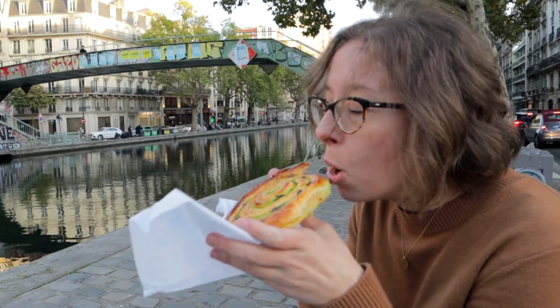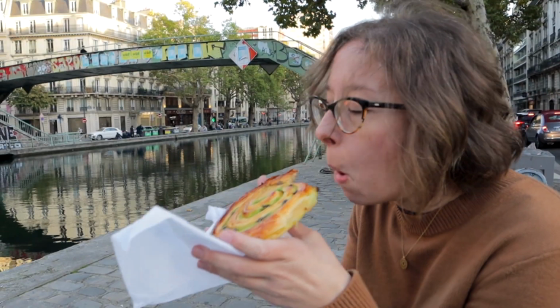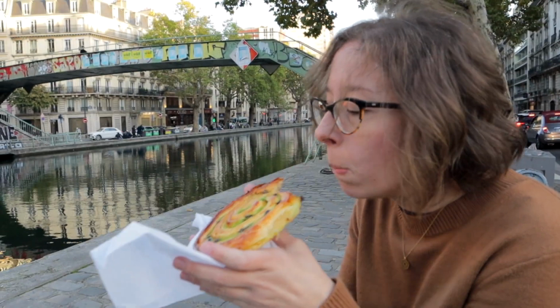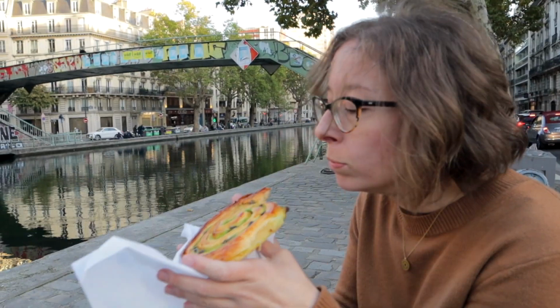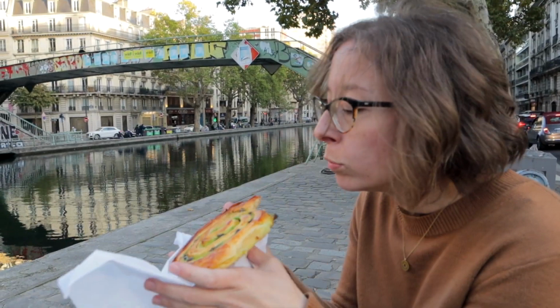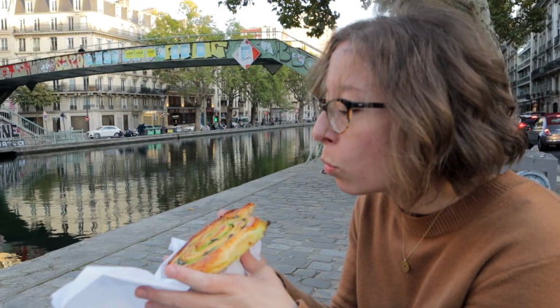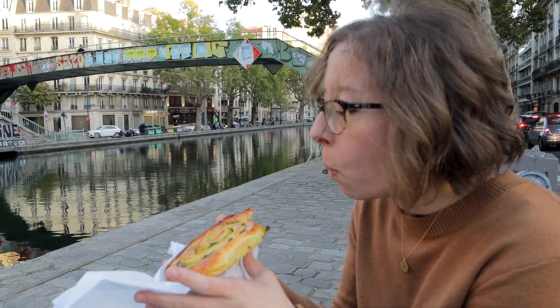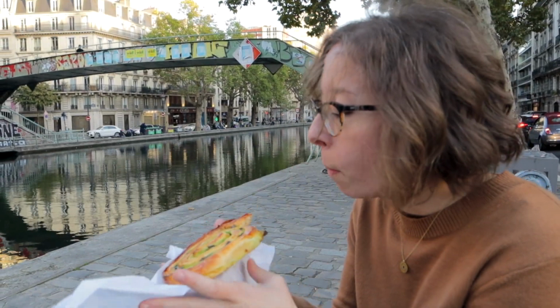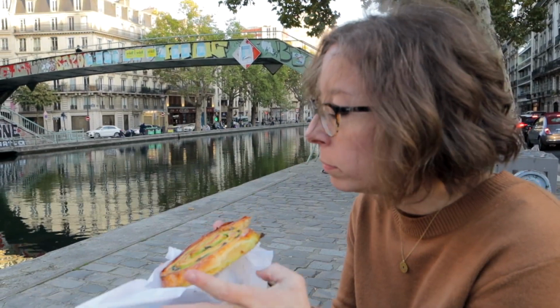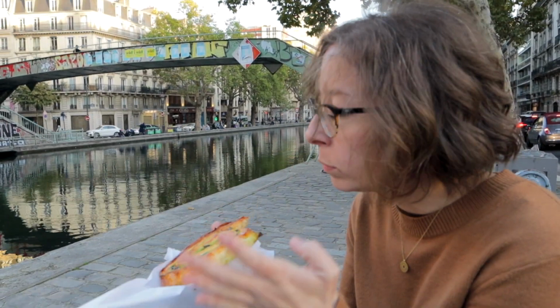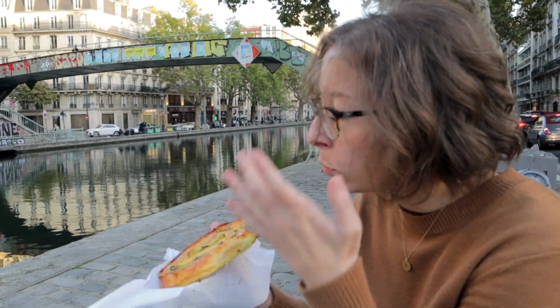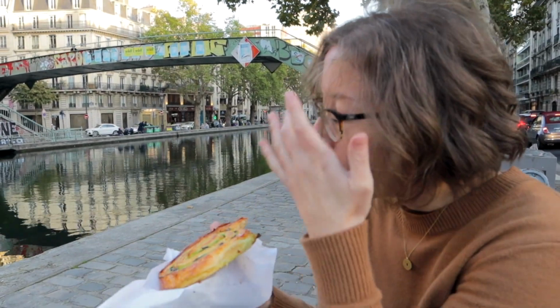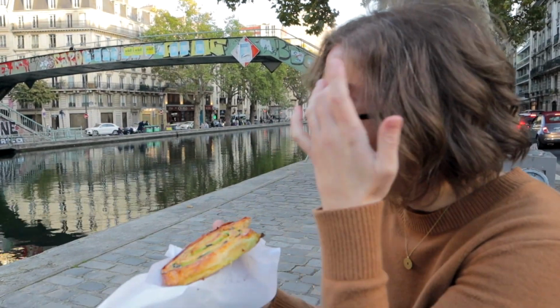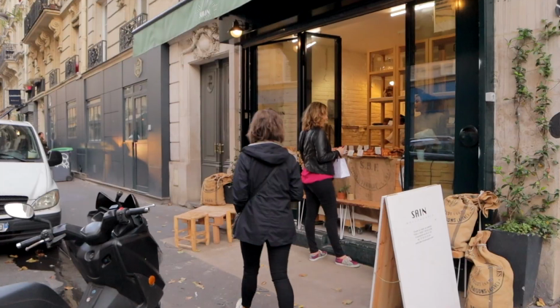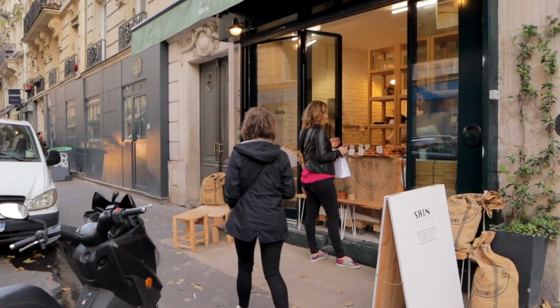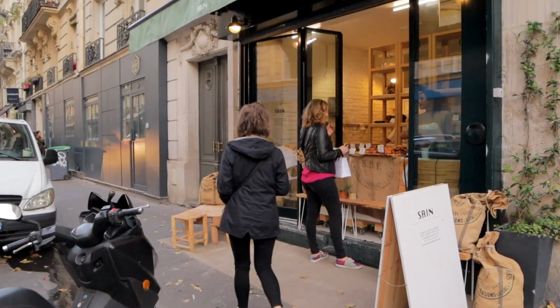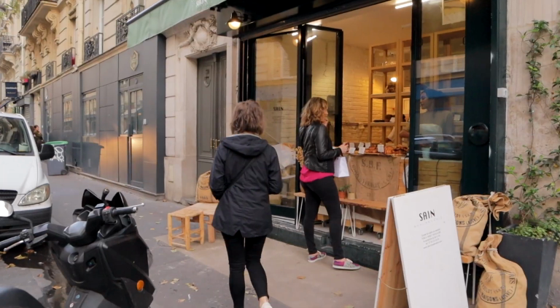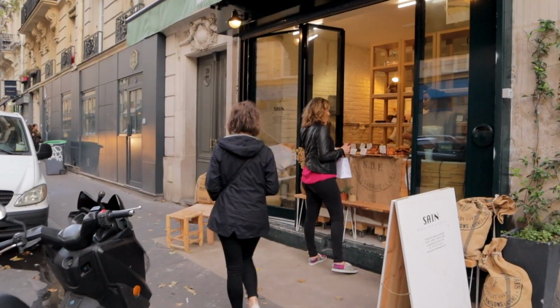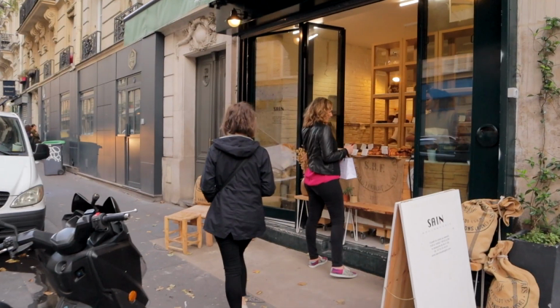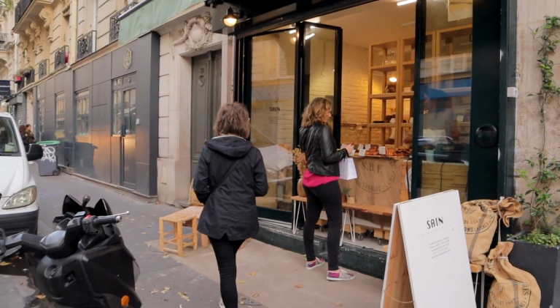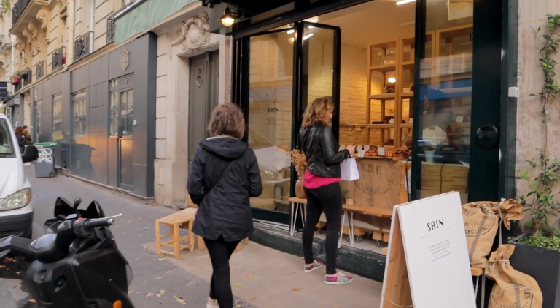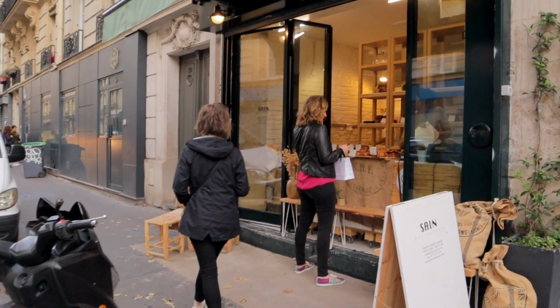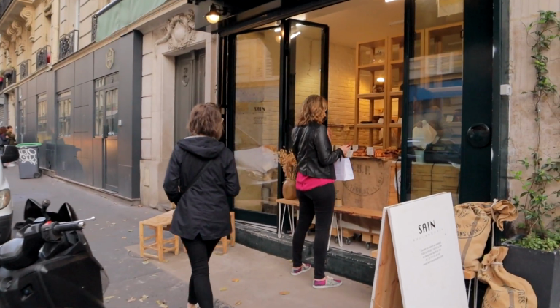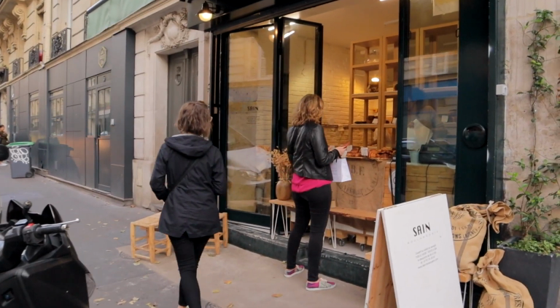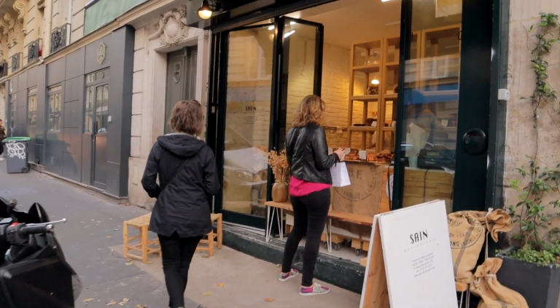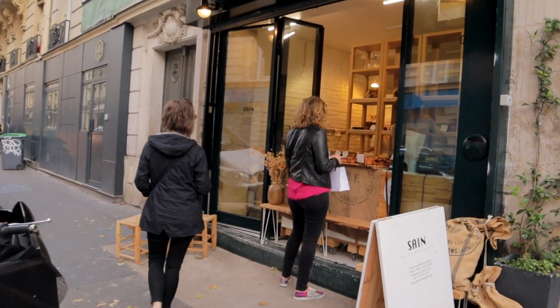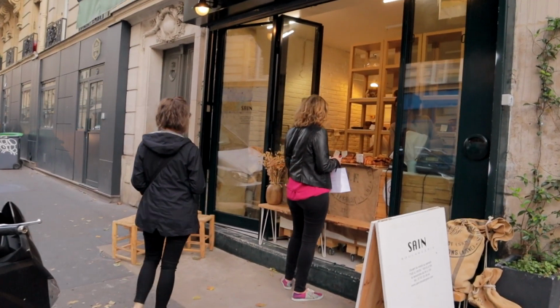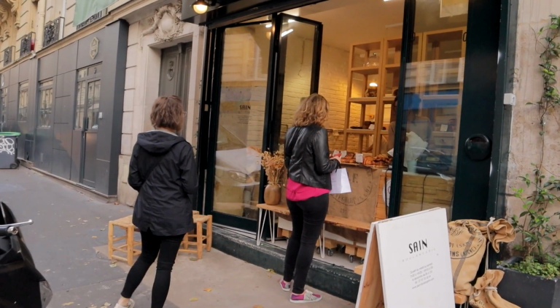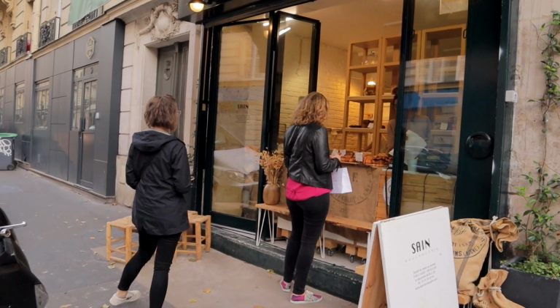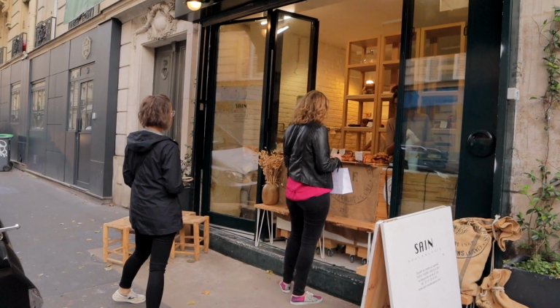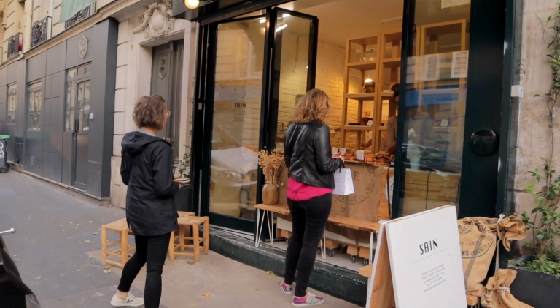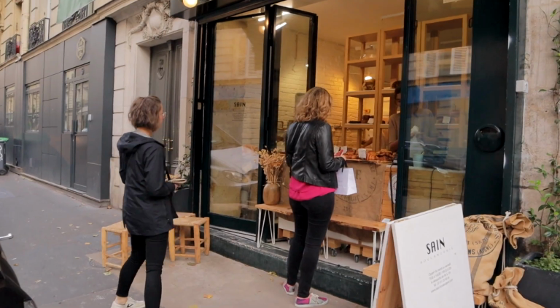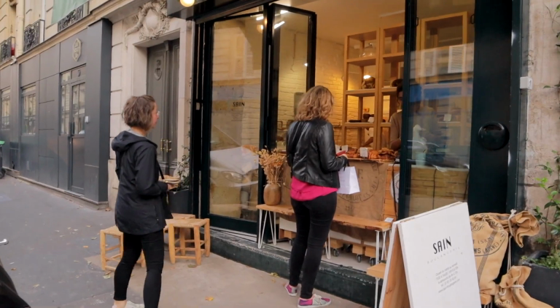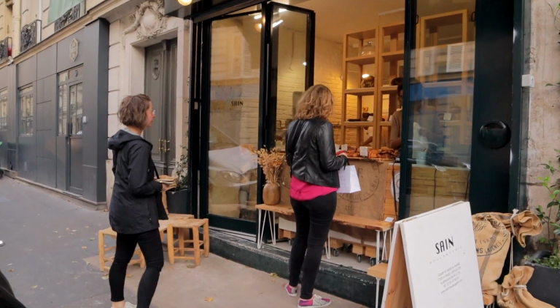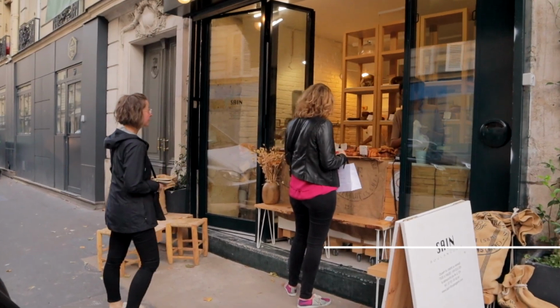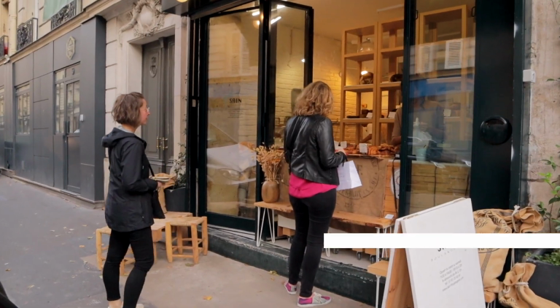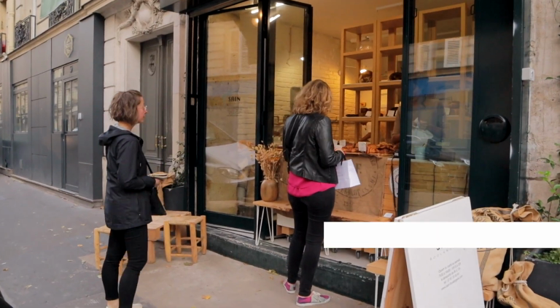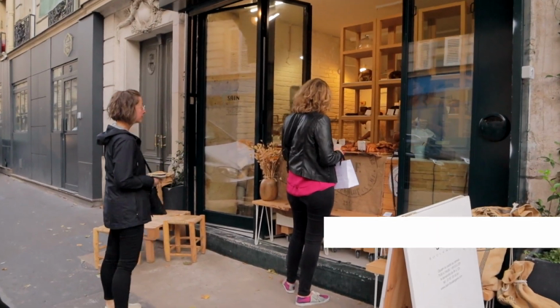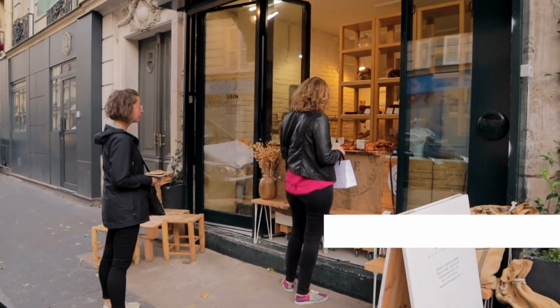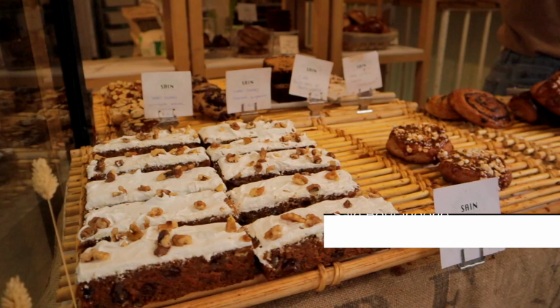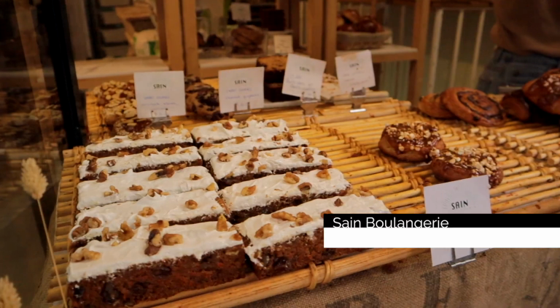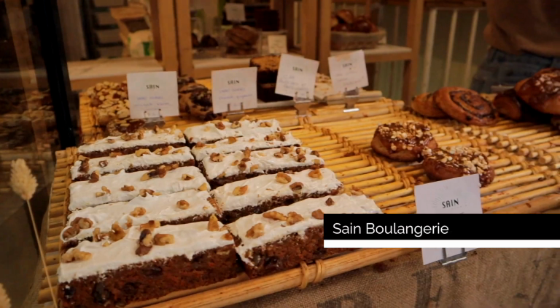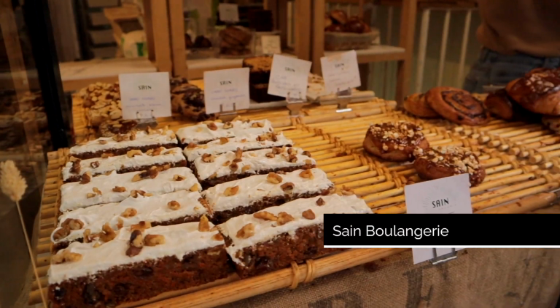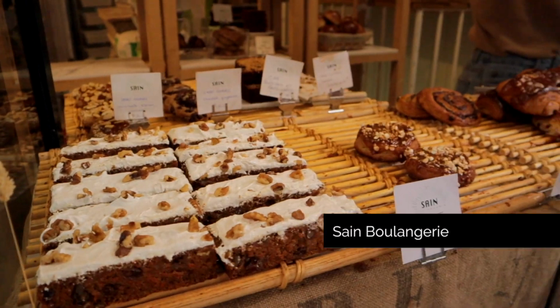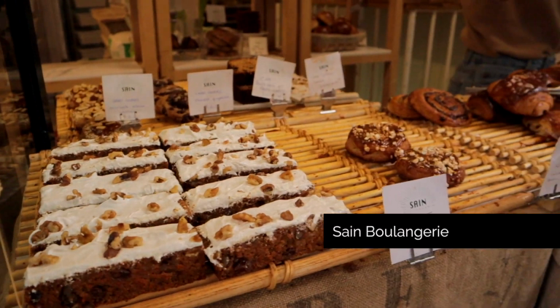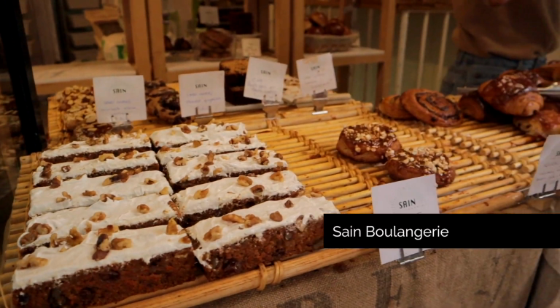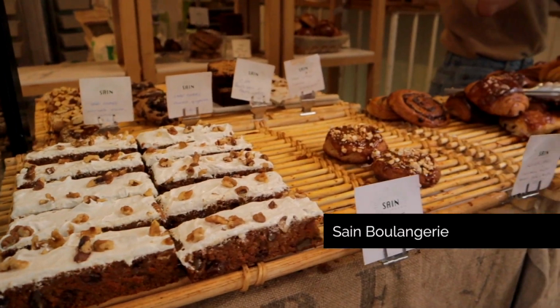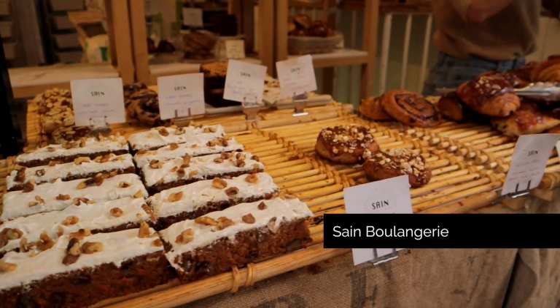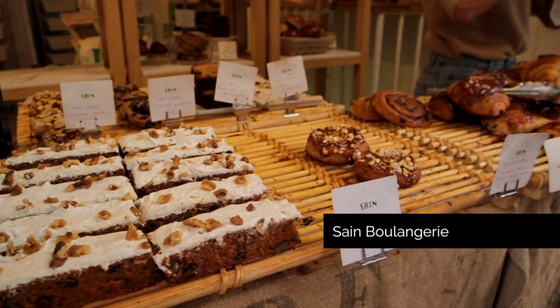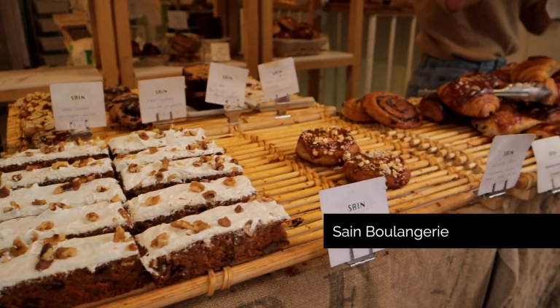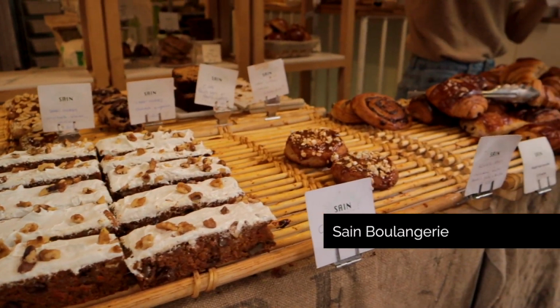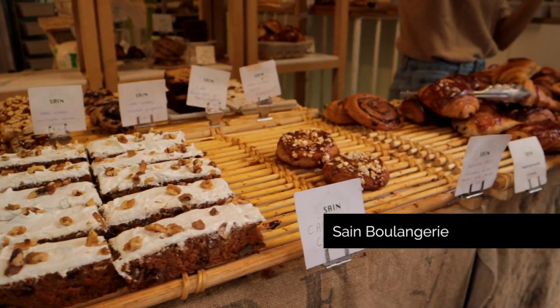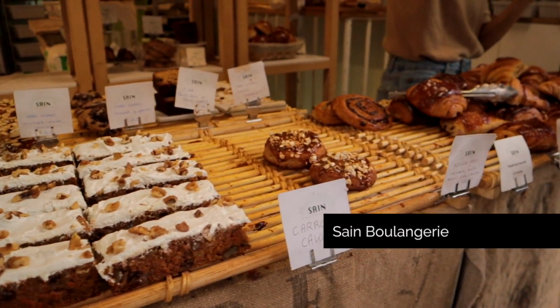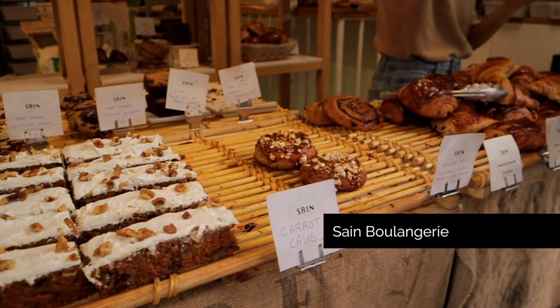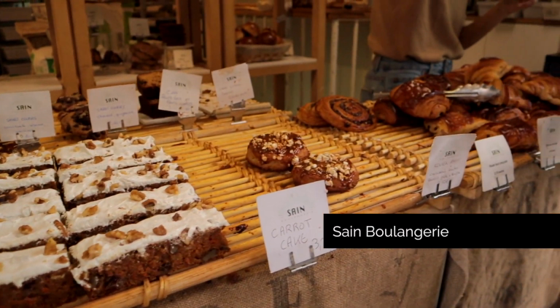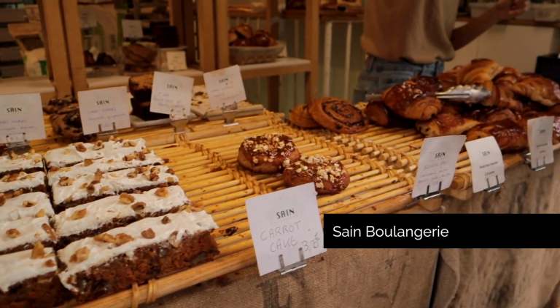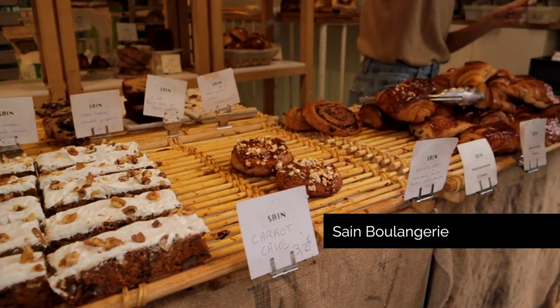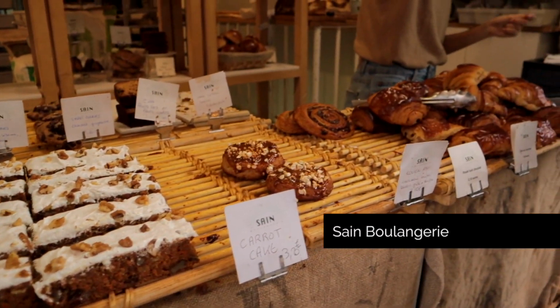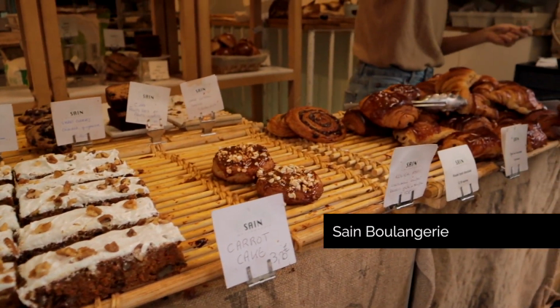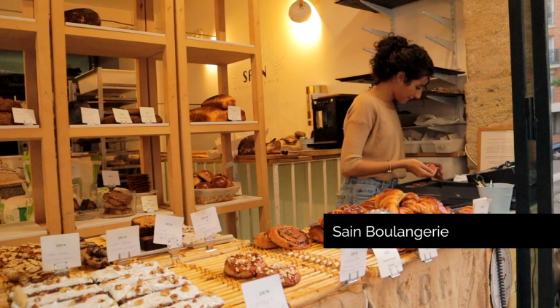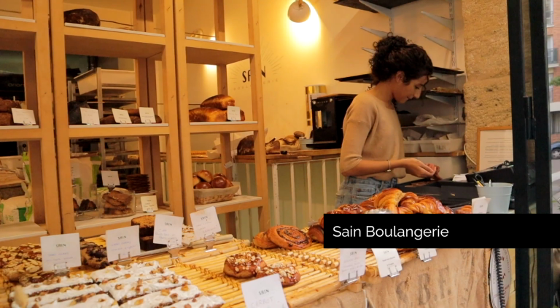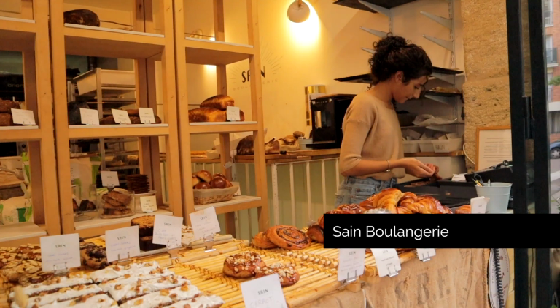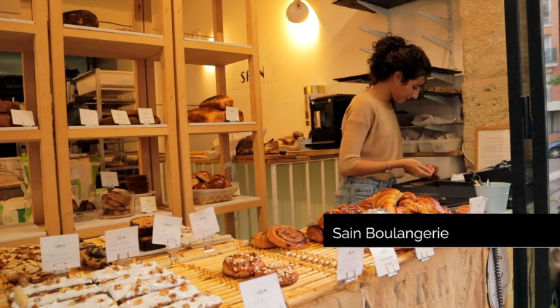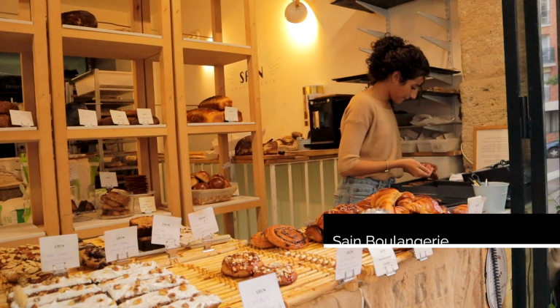And if it's too busy at the popular Du Pain, the closet-sized Saint-Coulangerie is another great bet for pastries.